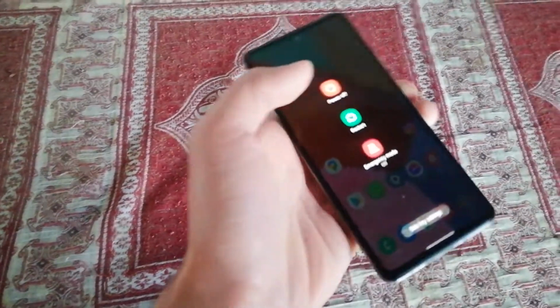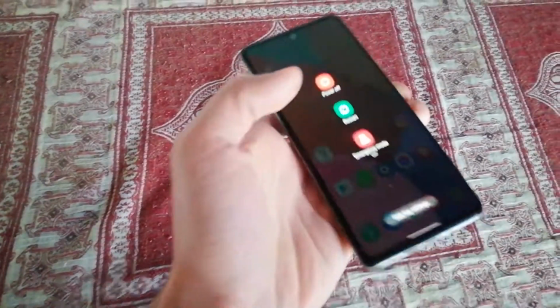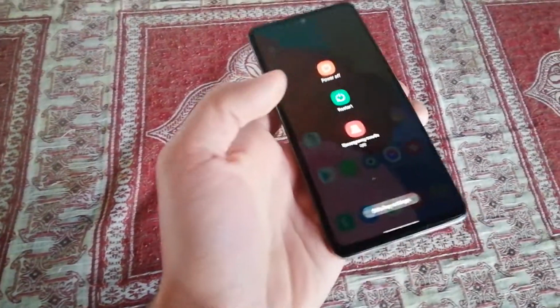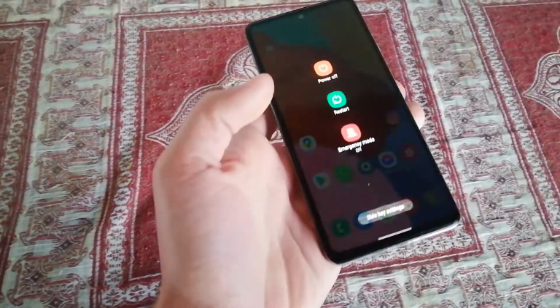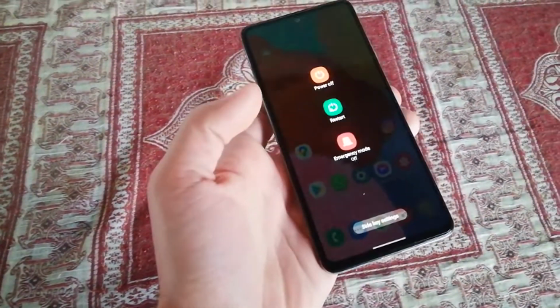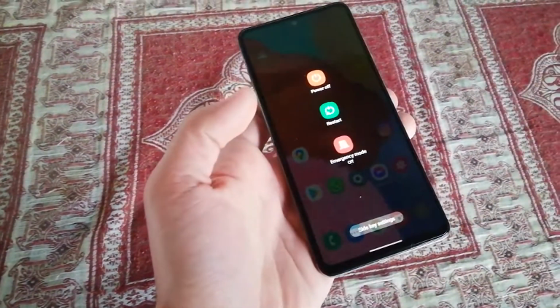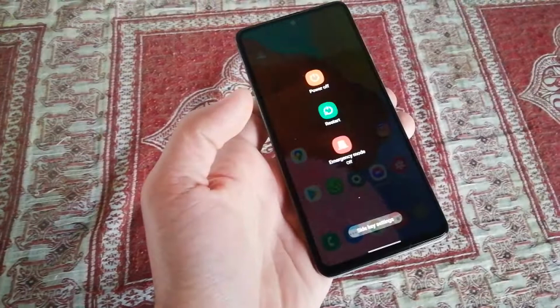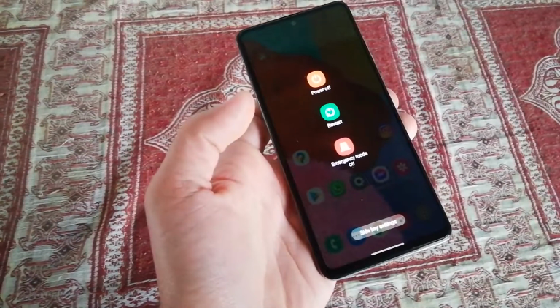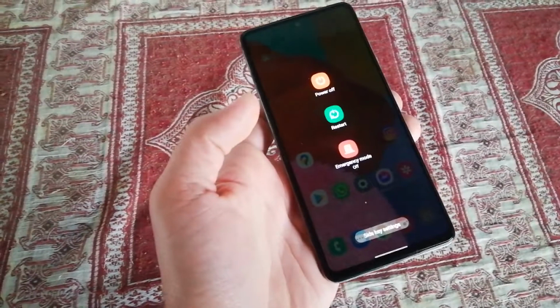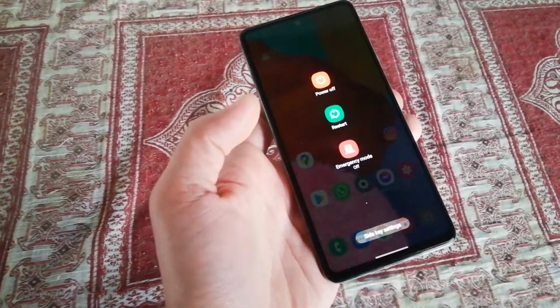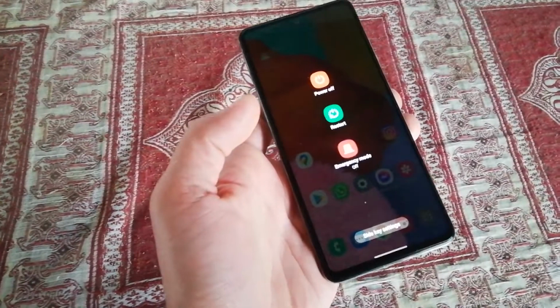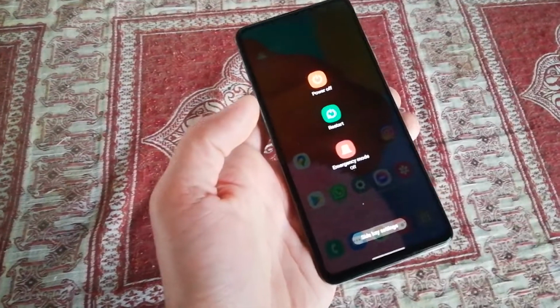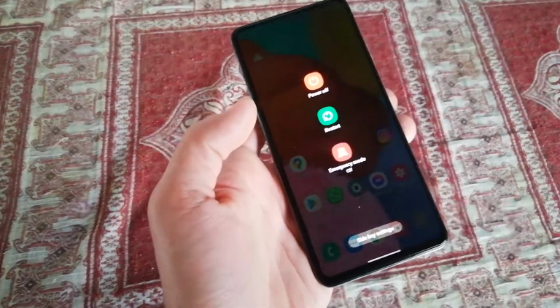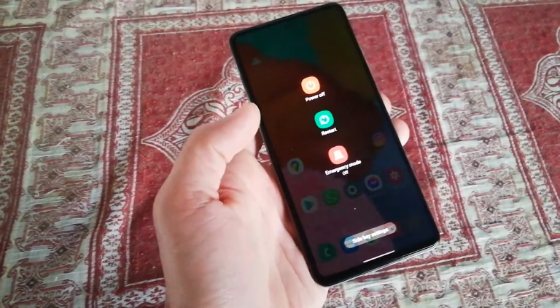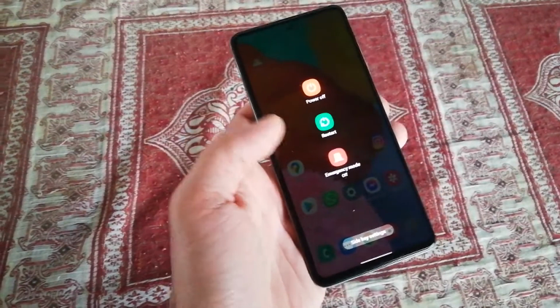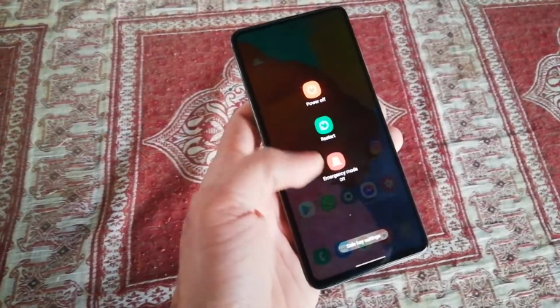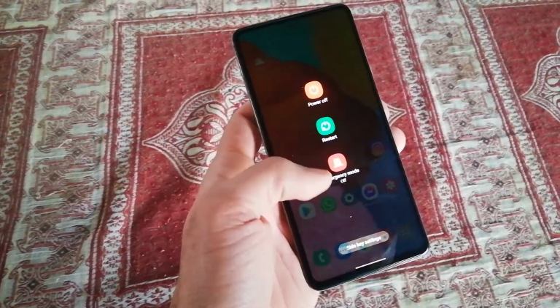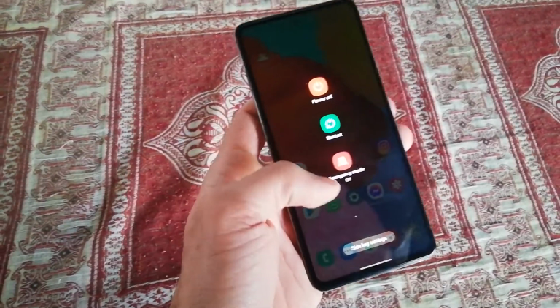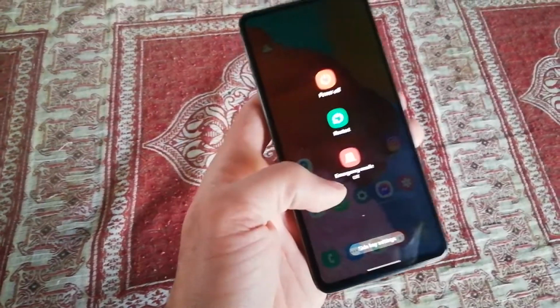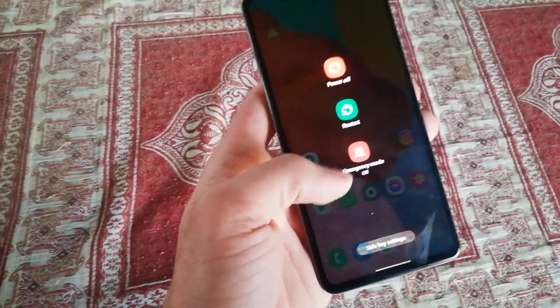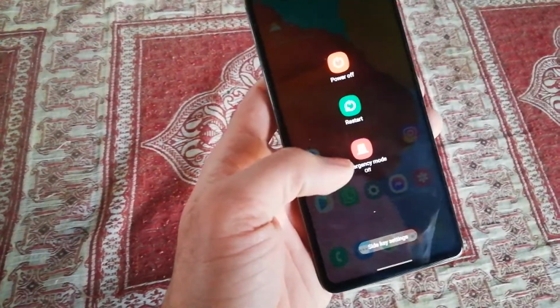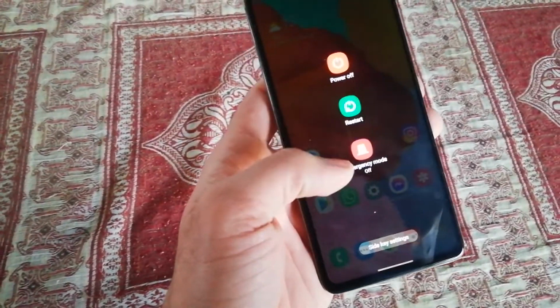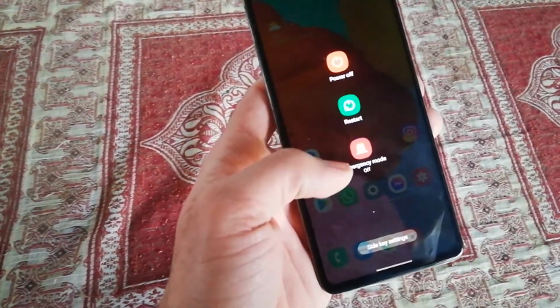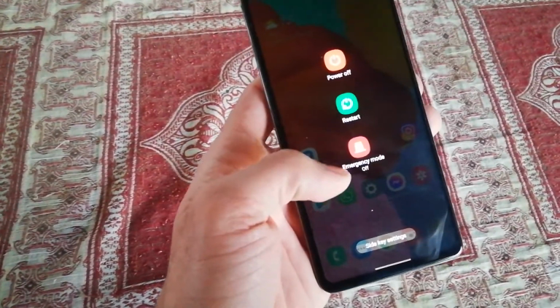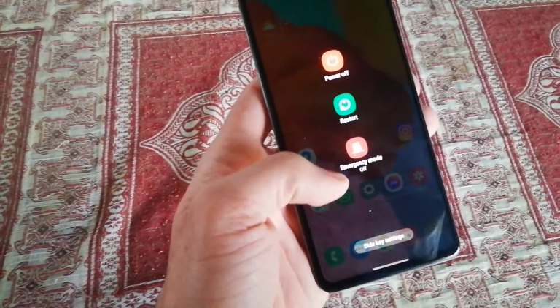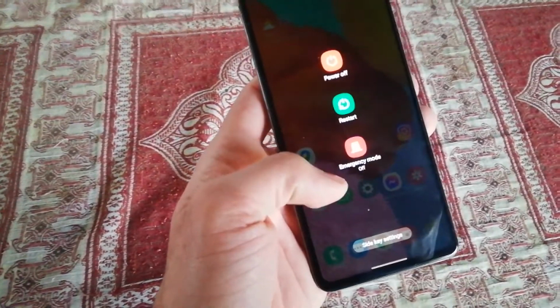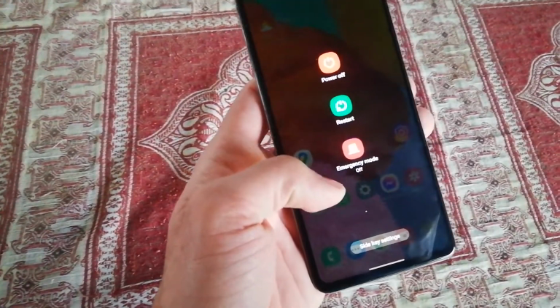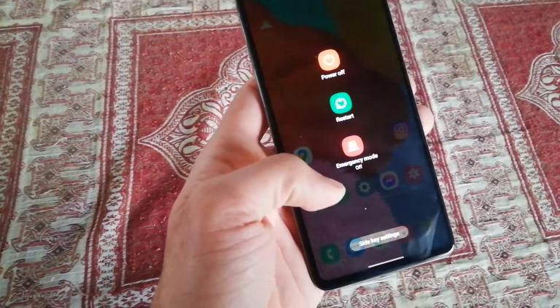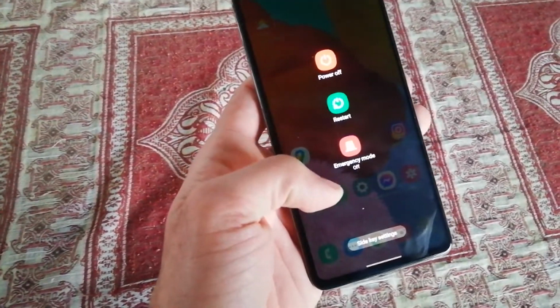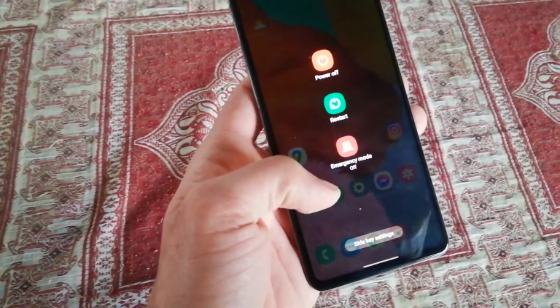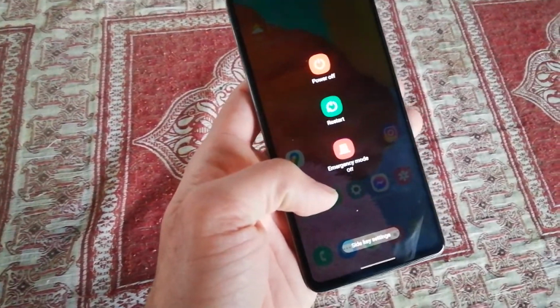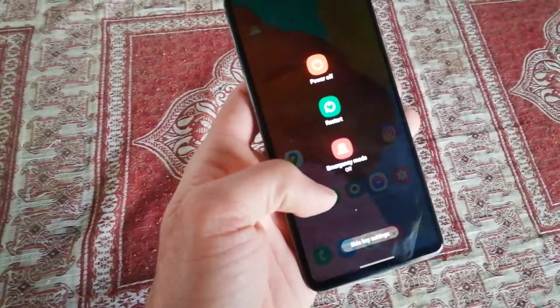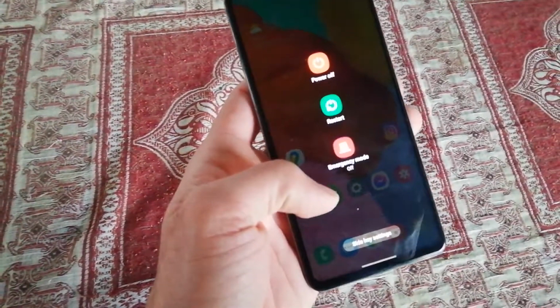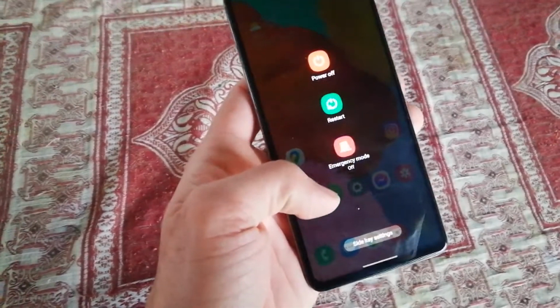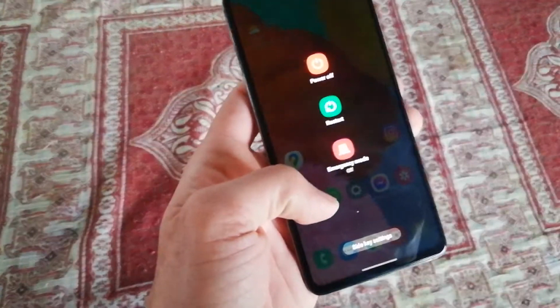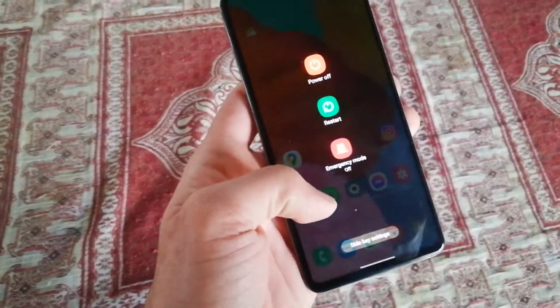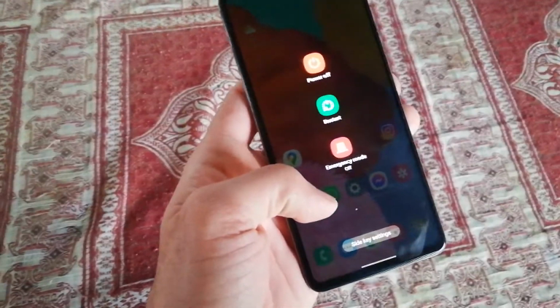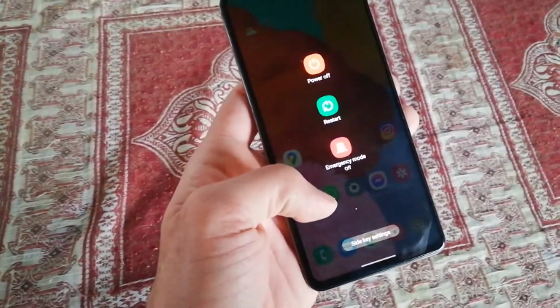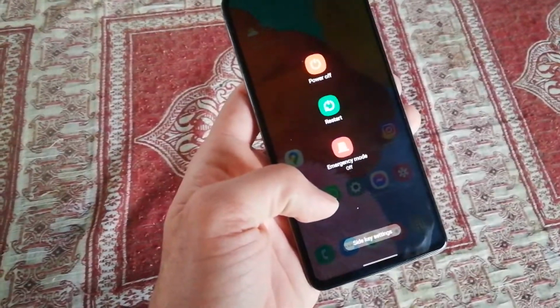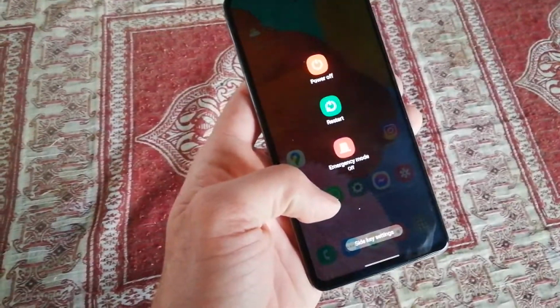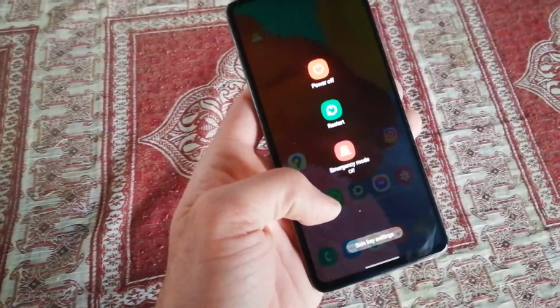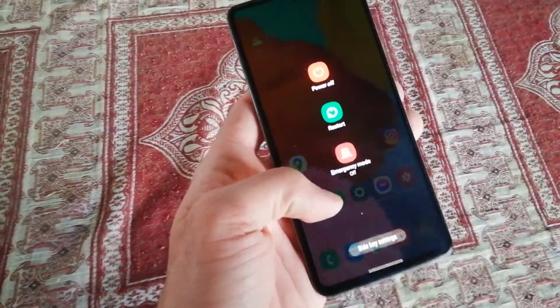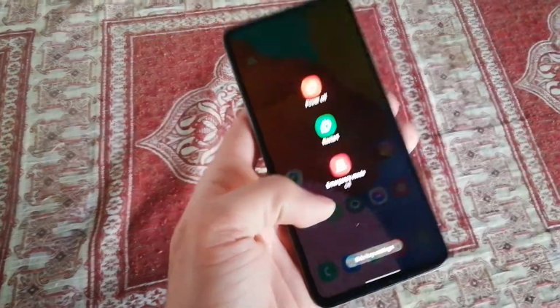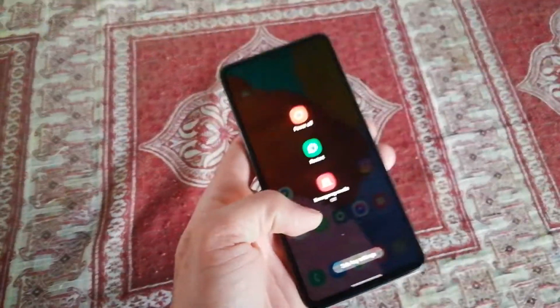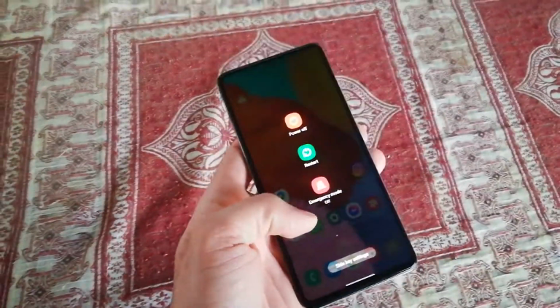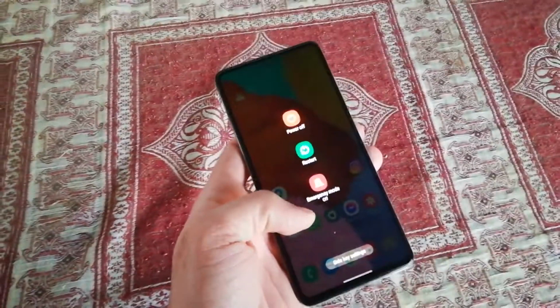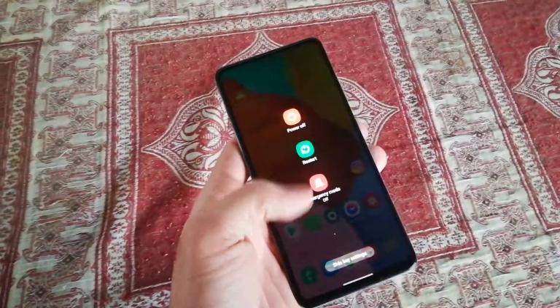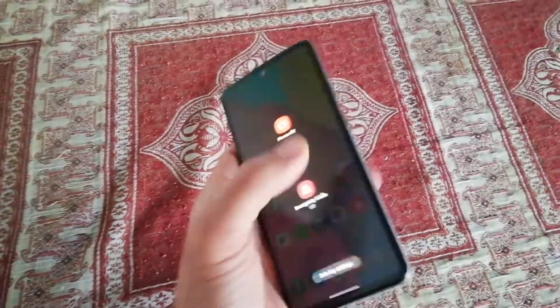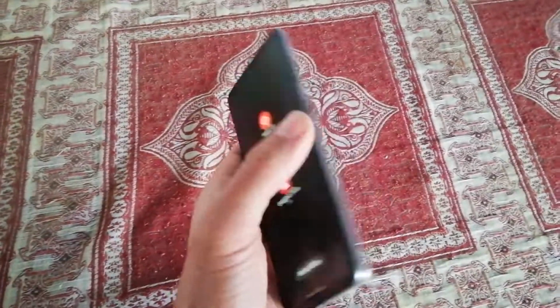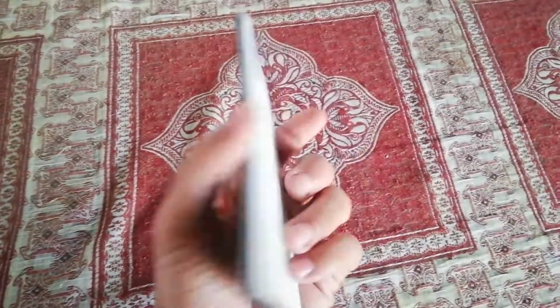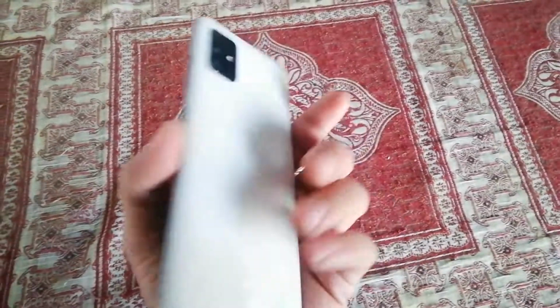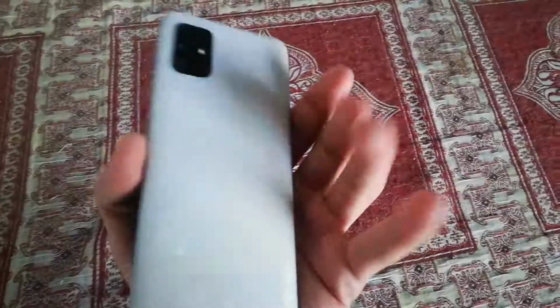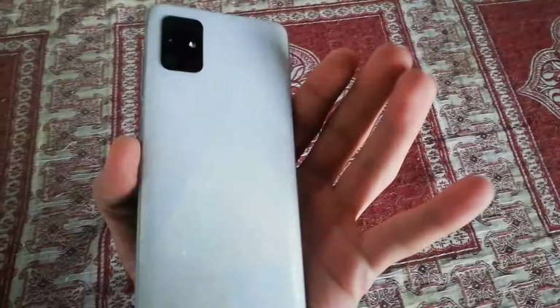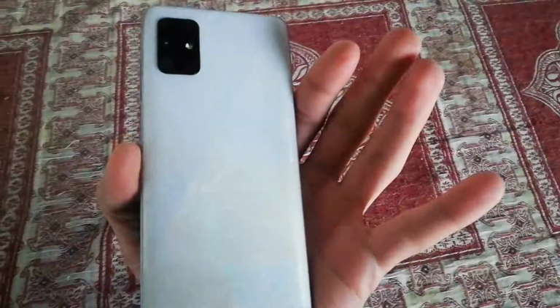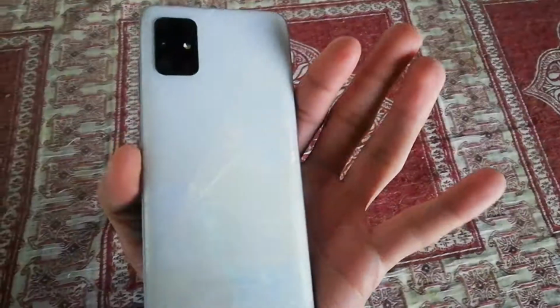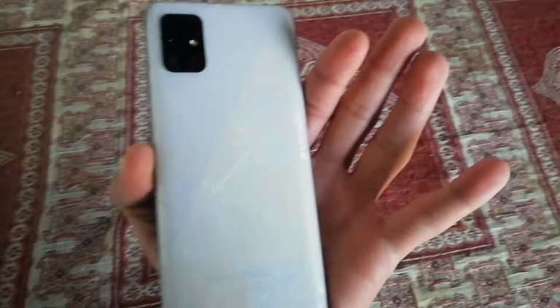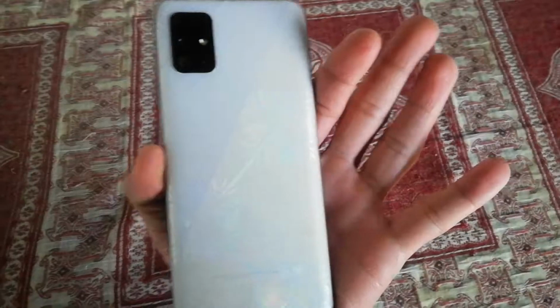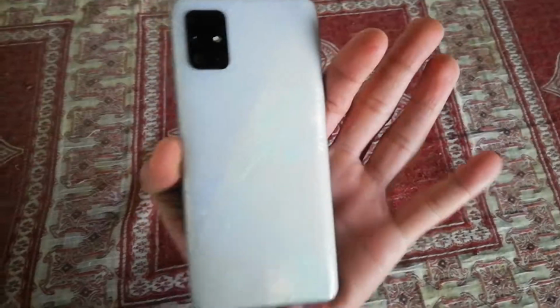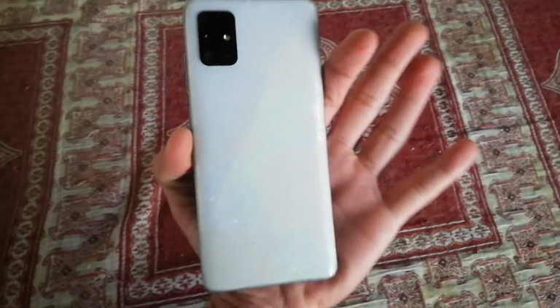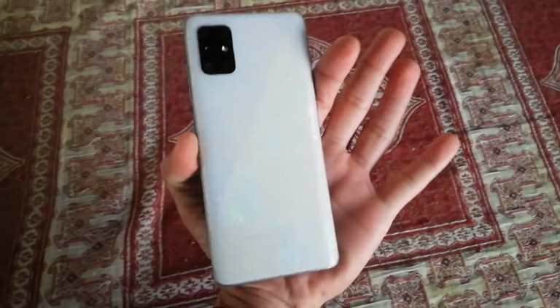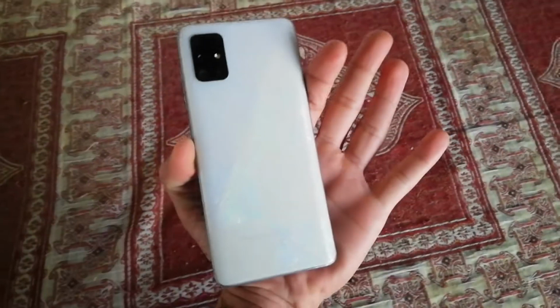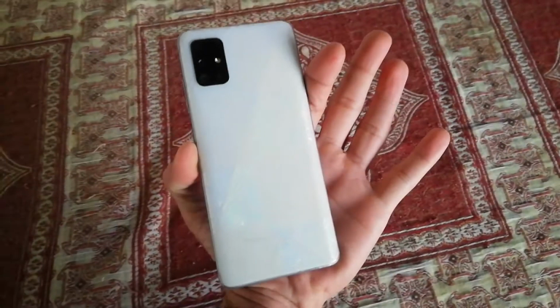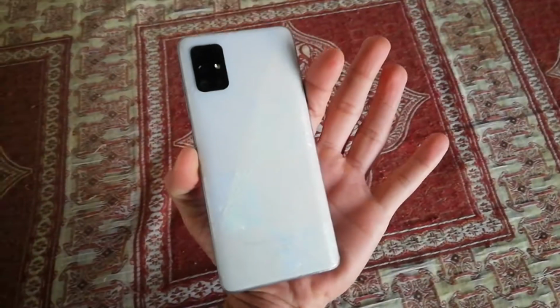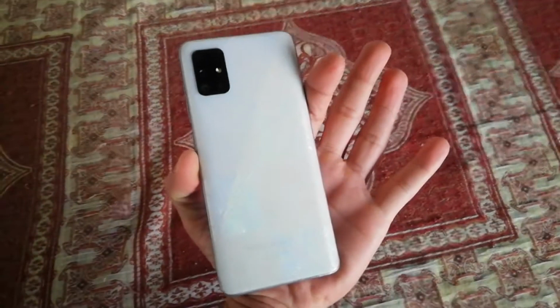You can easily power off or restart your phone. That's all for today, thanks for watching.